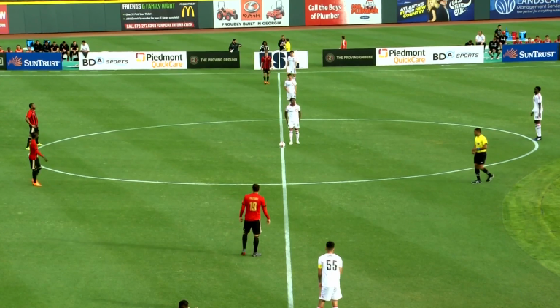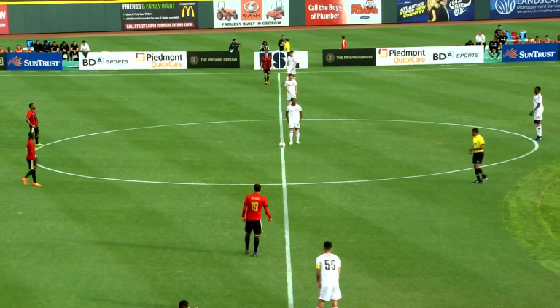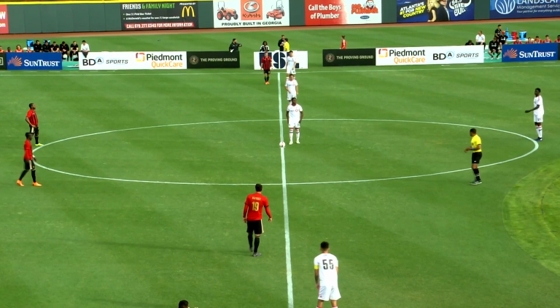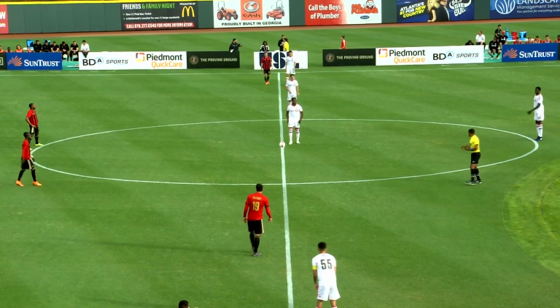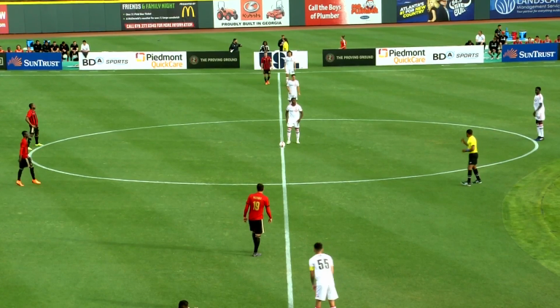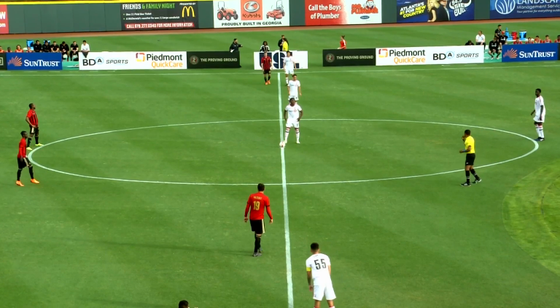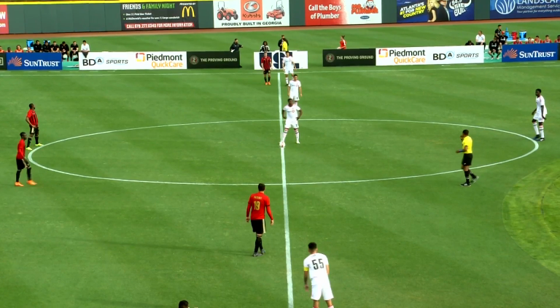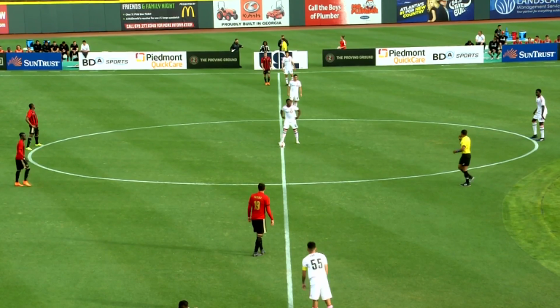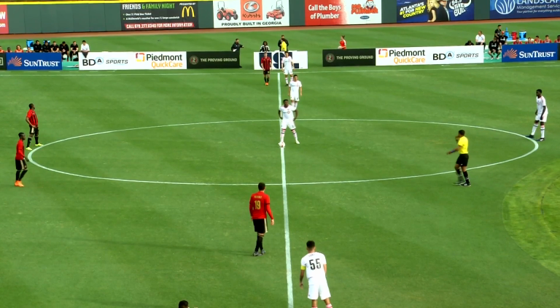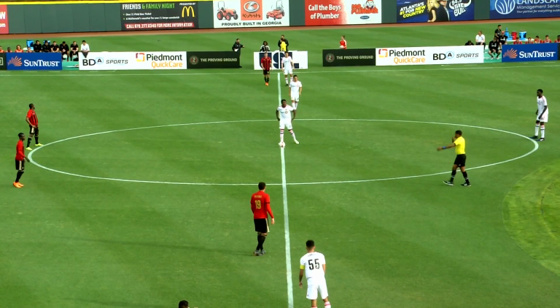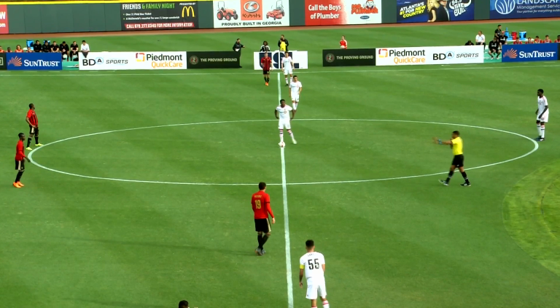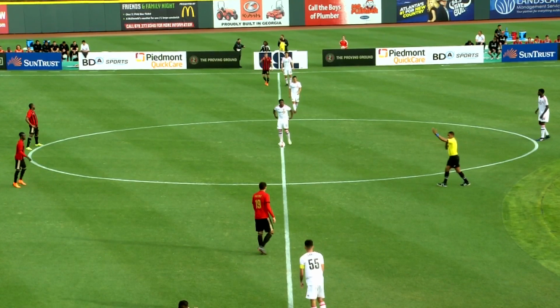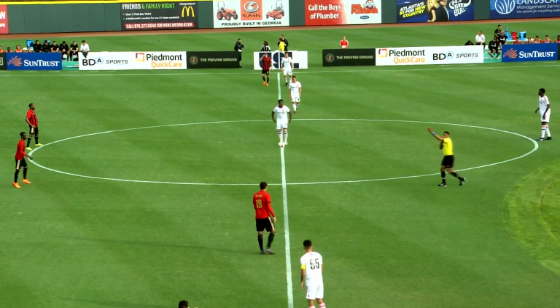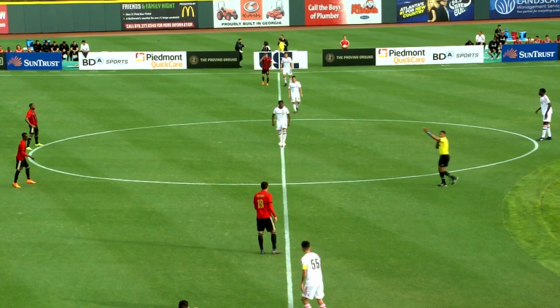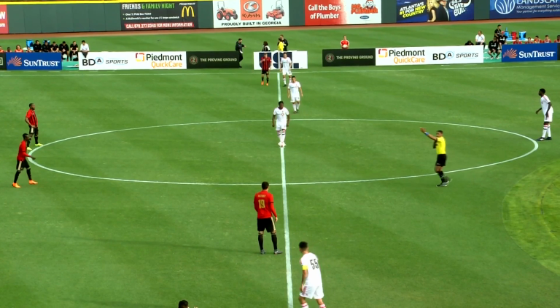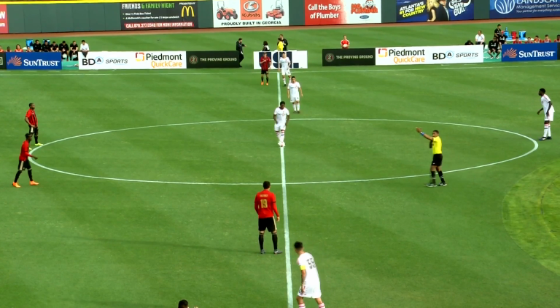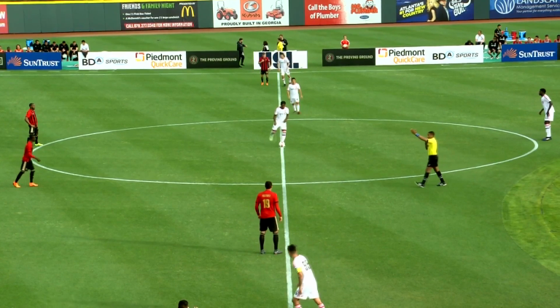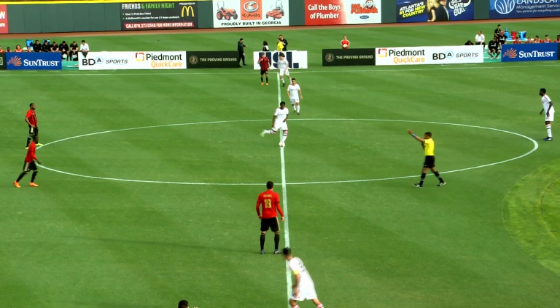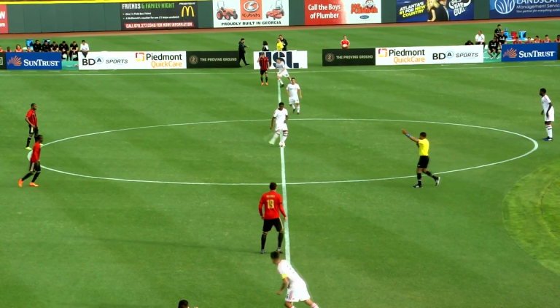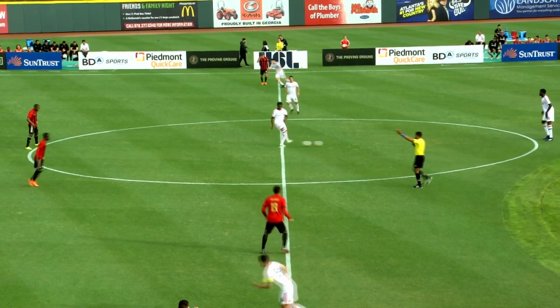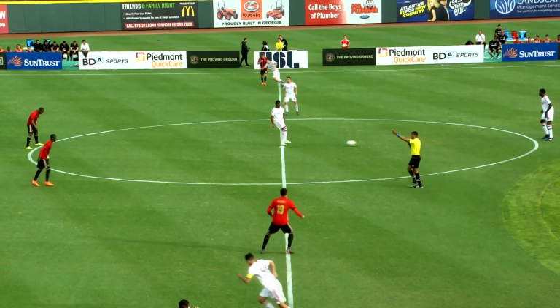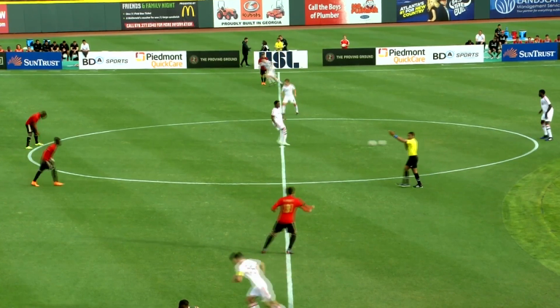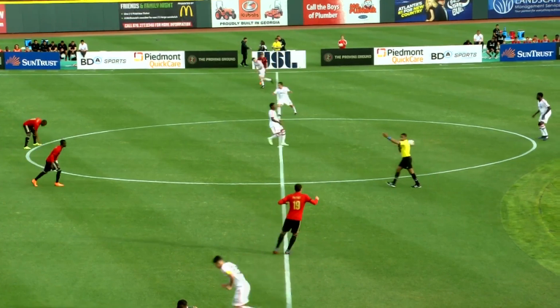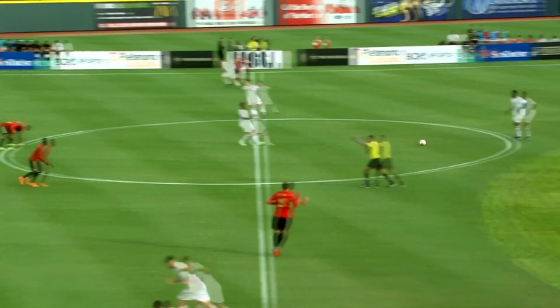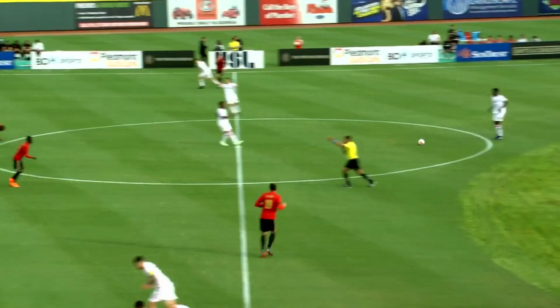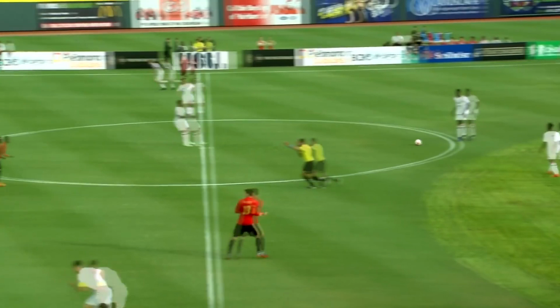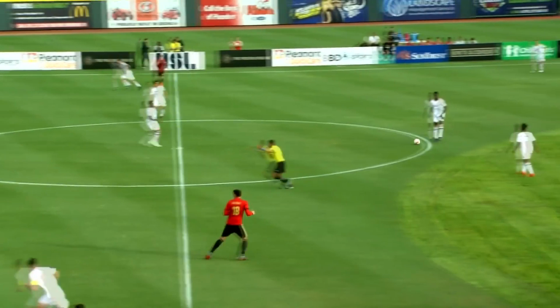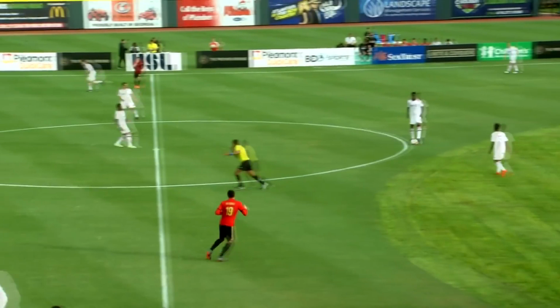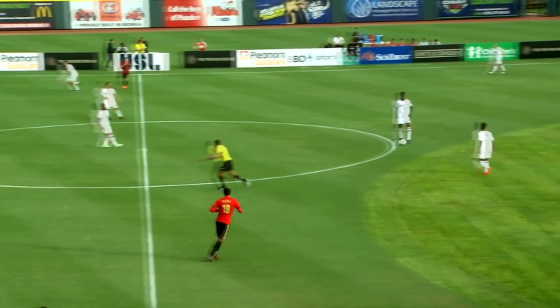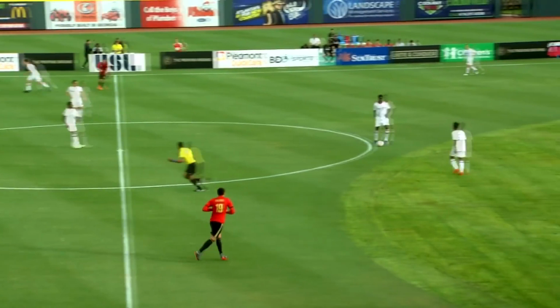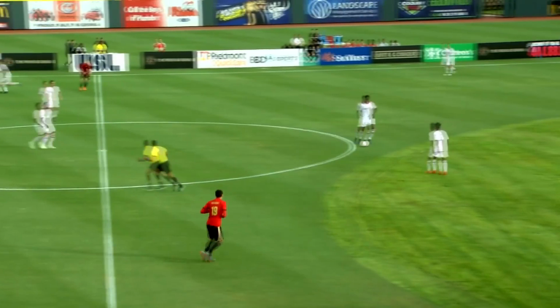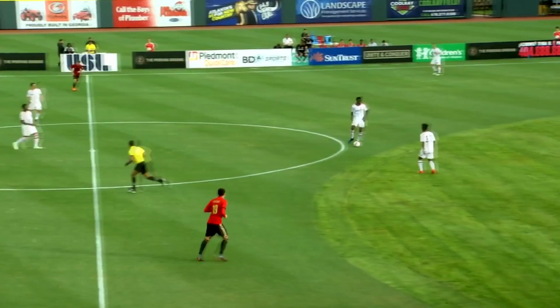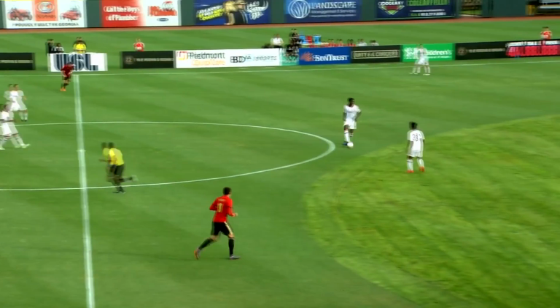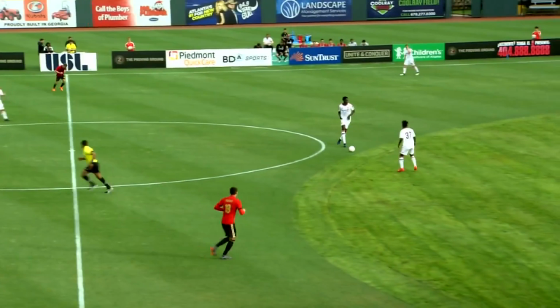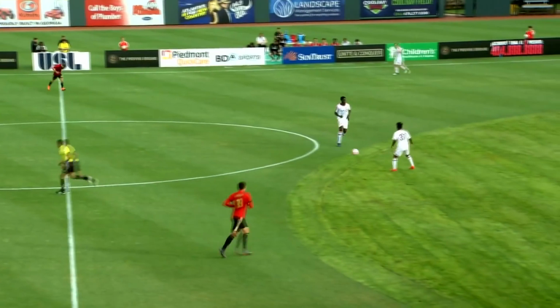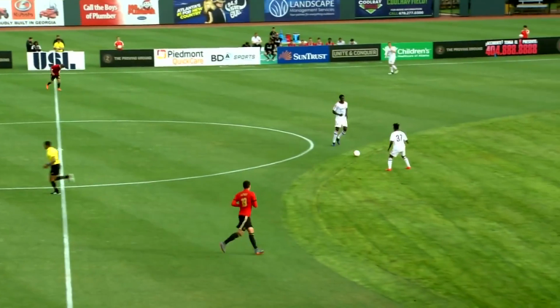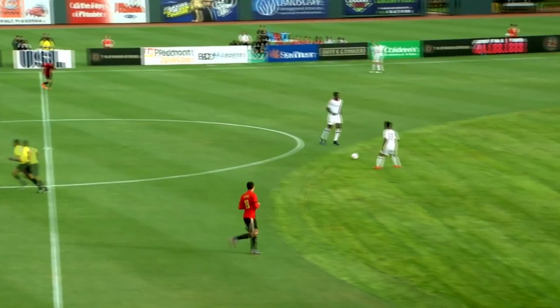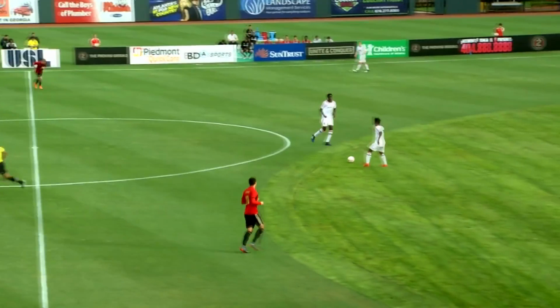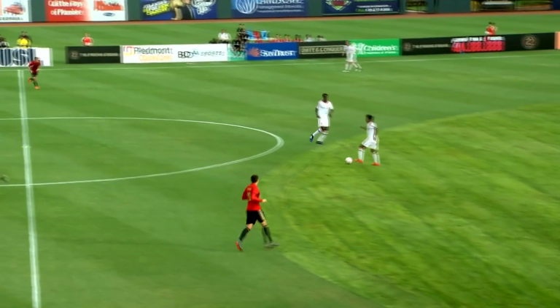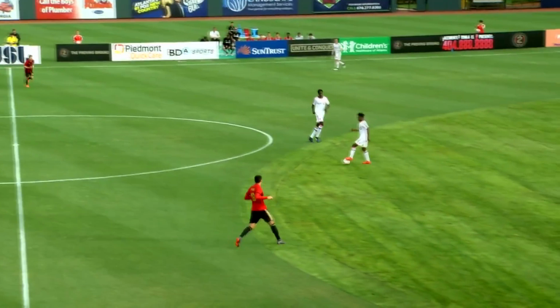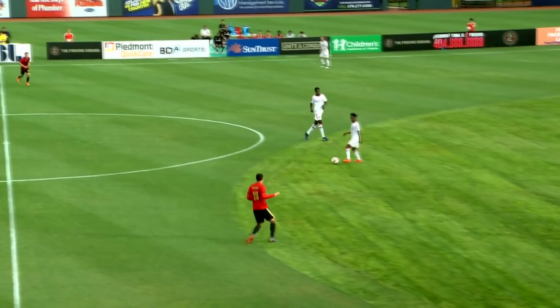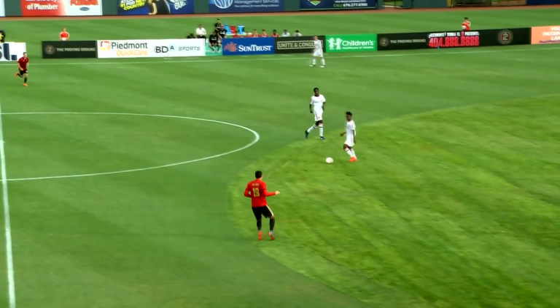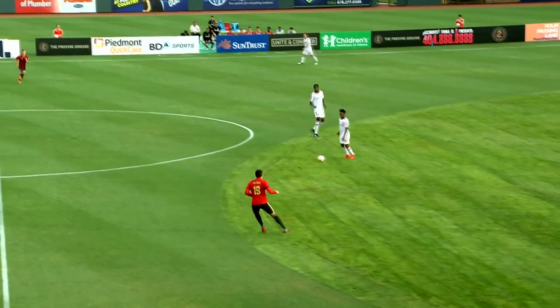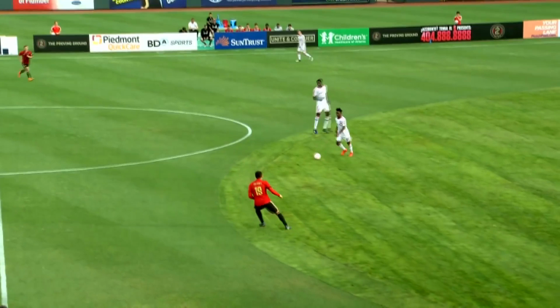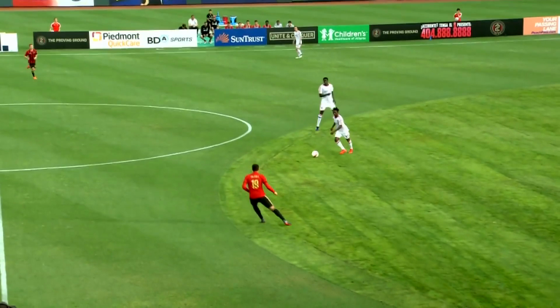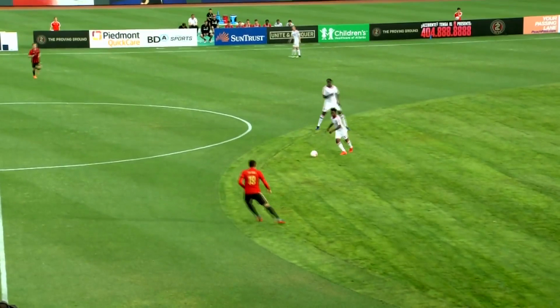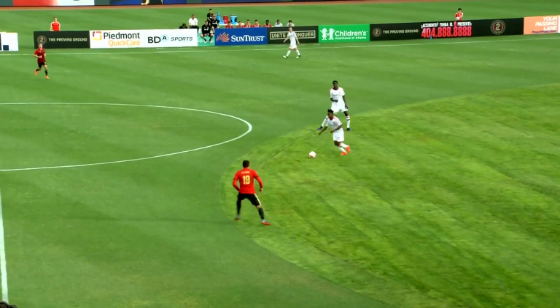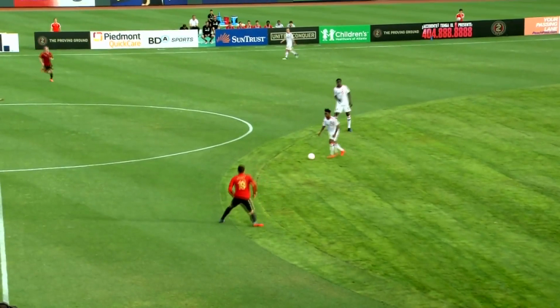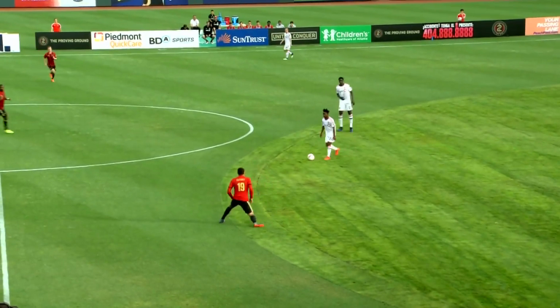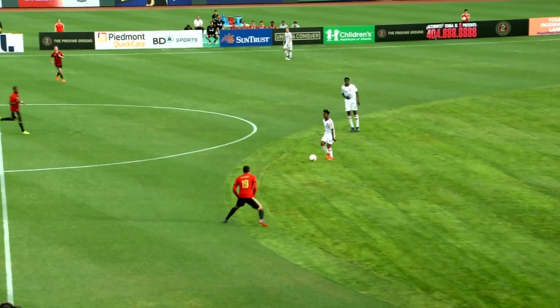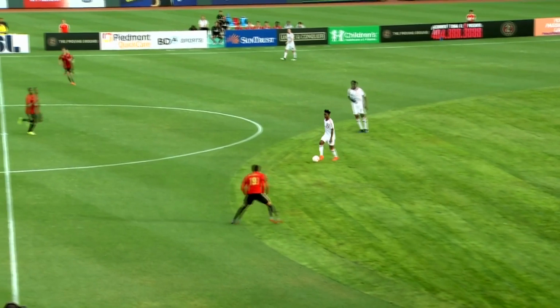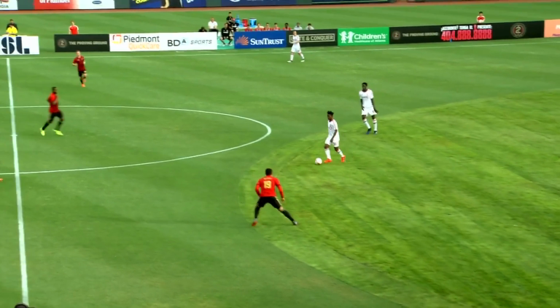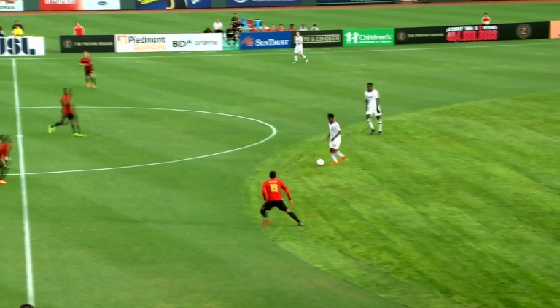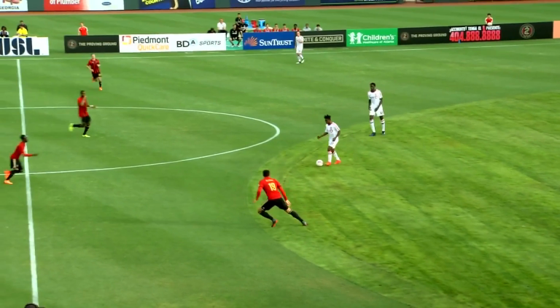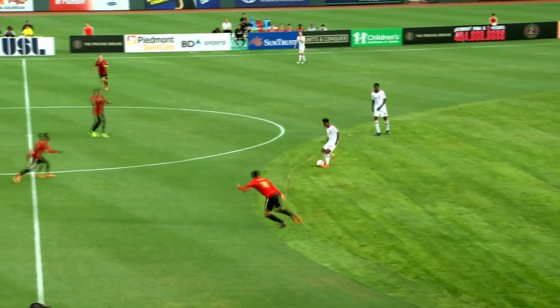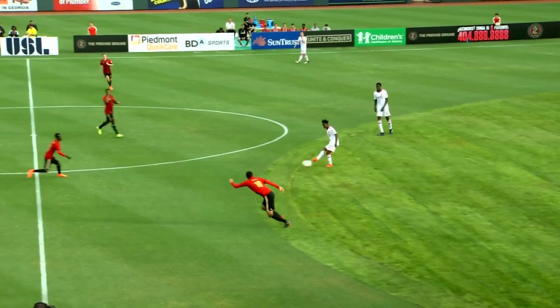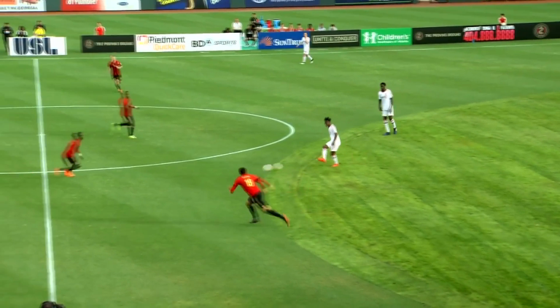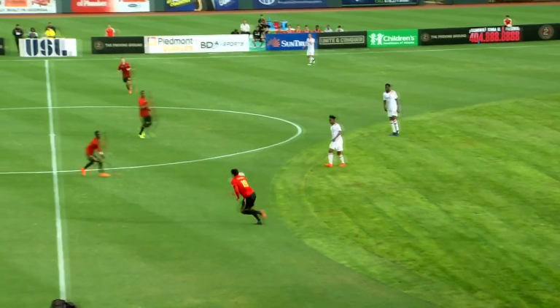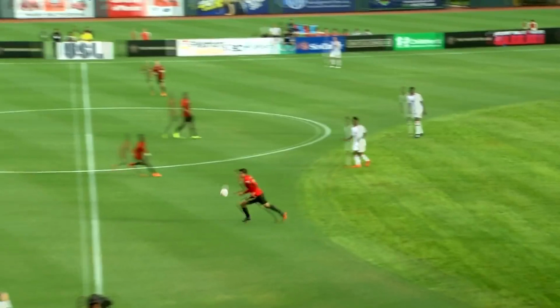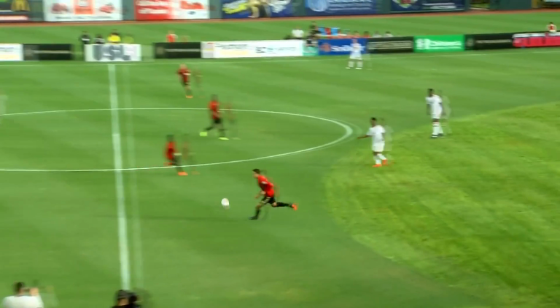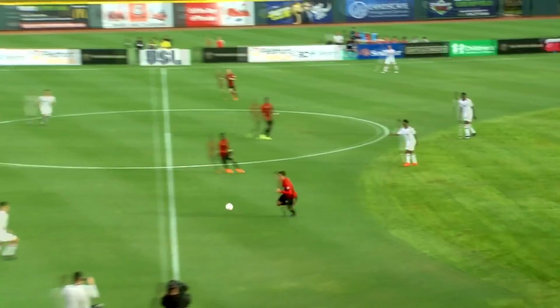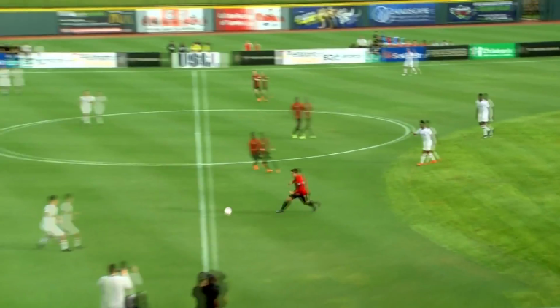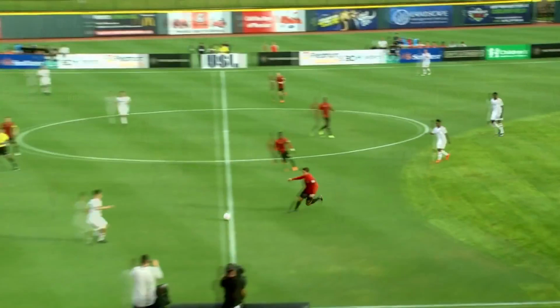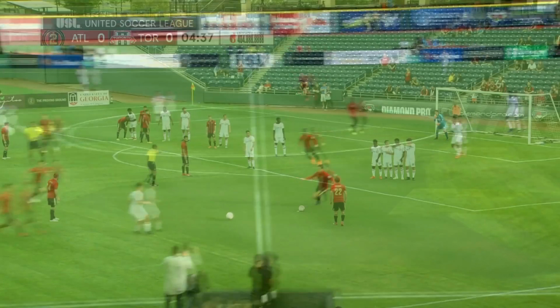That has had success at home, more than they've had on the road. They knew that the last time out in Ottawa.